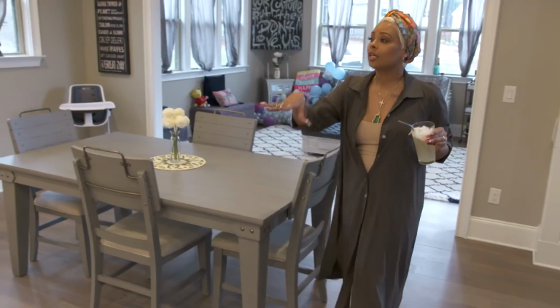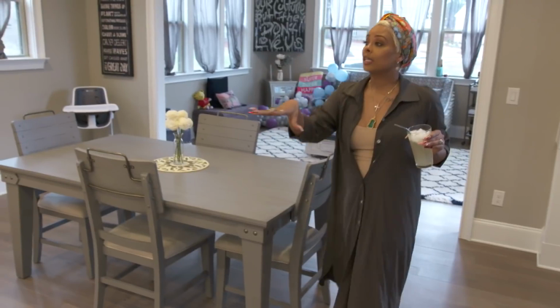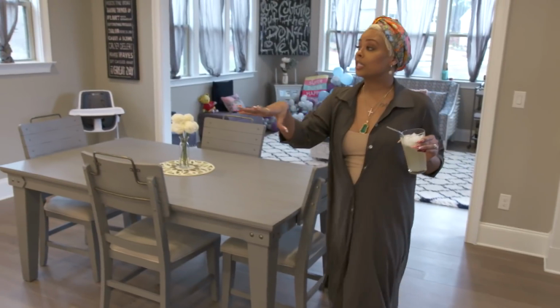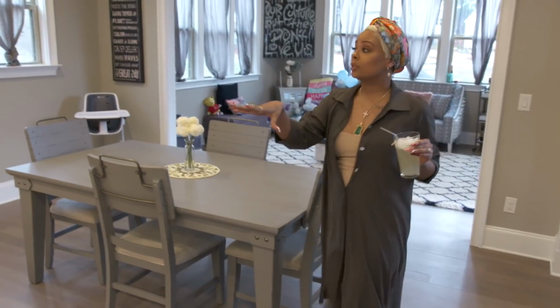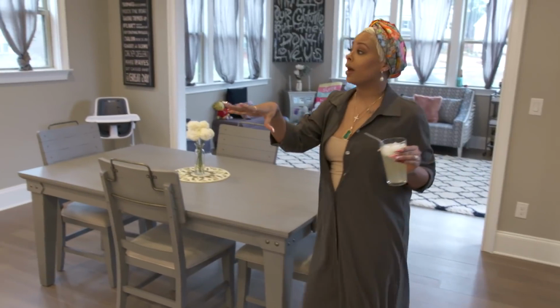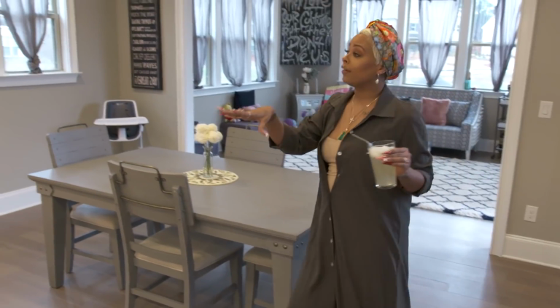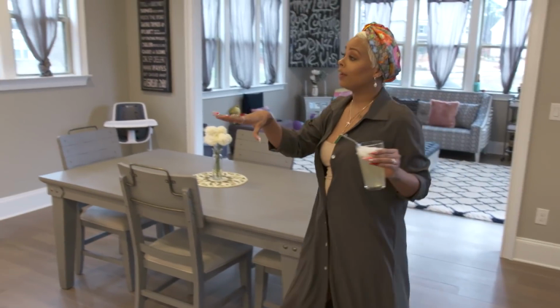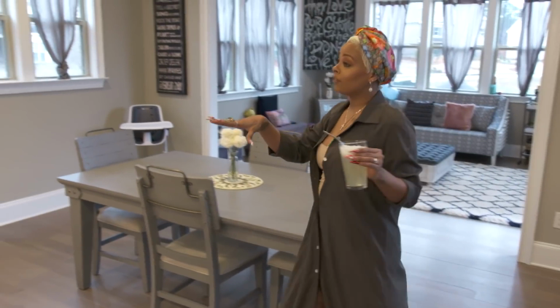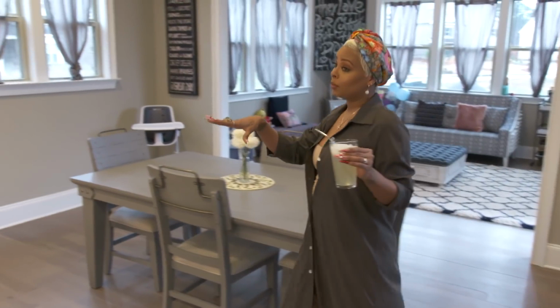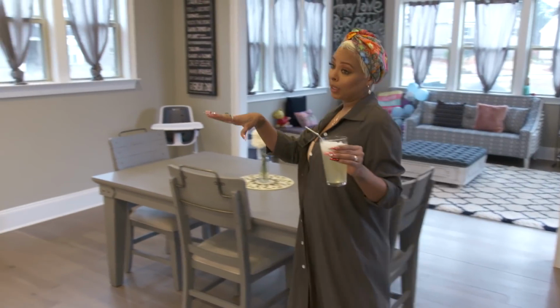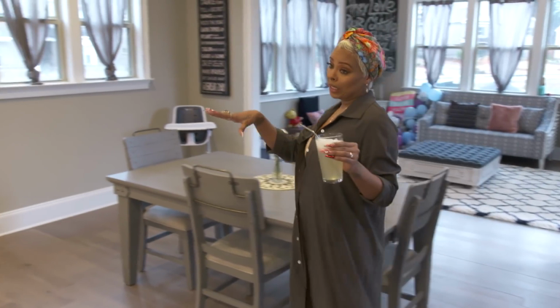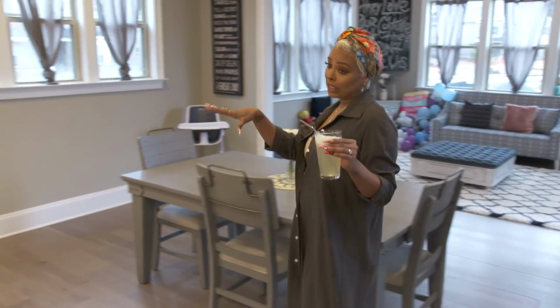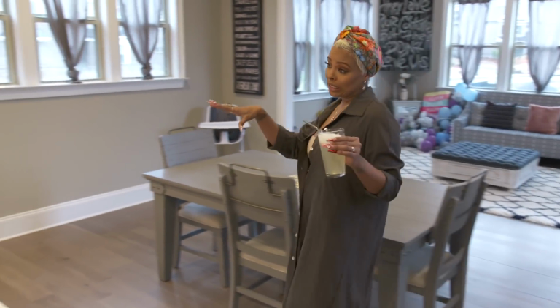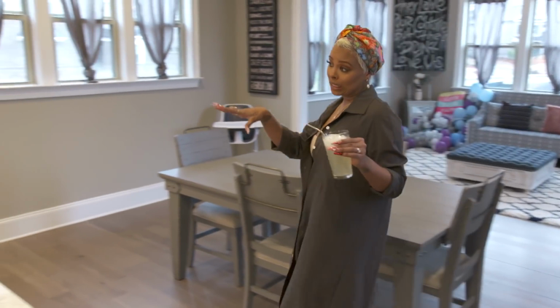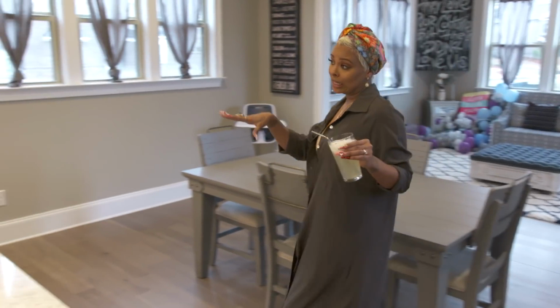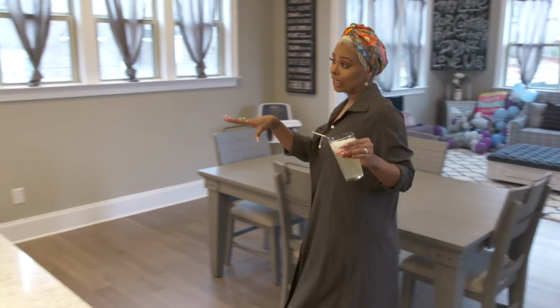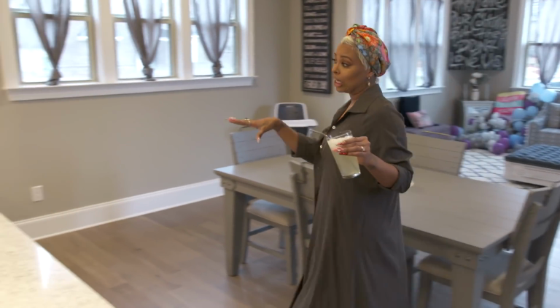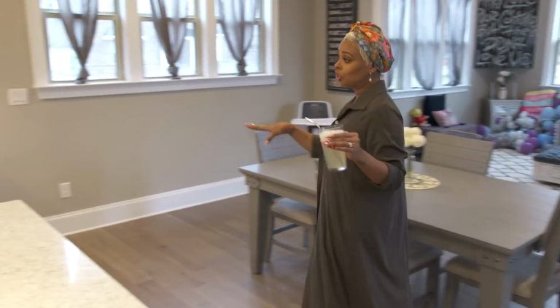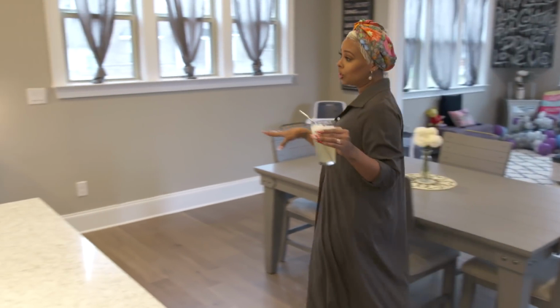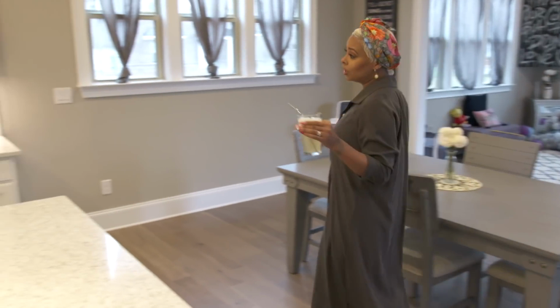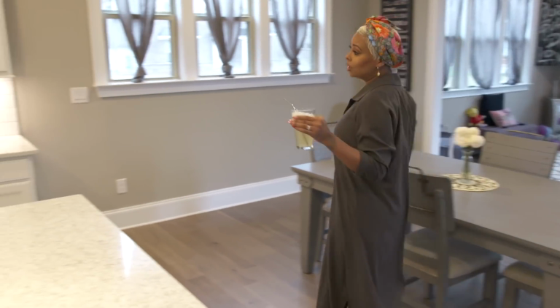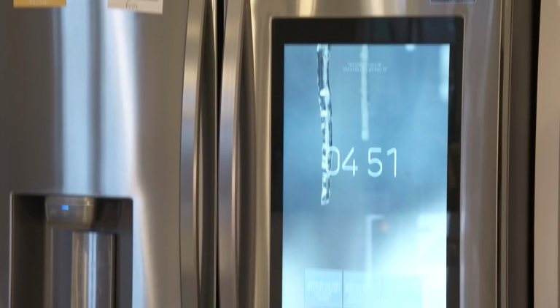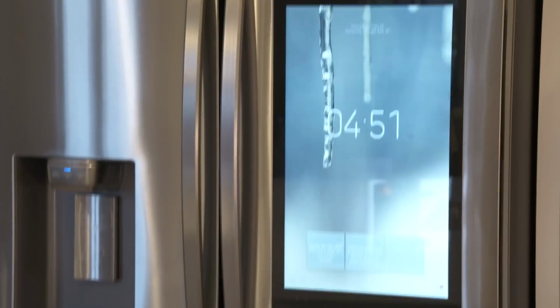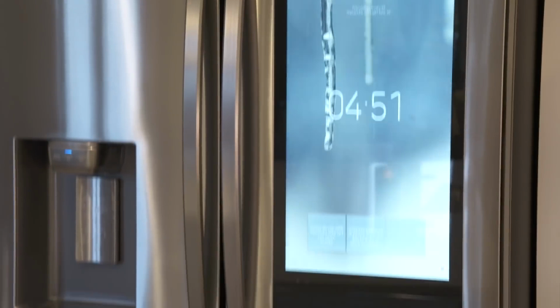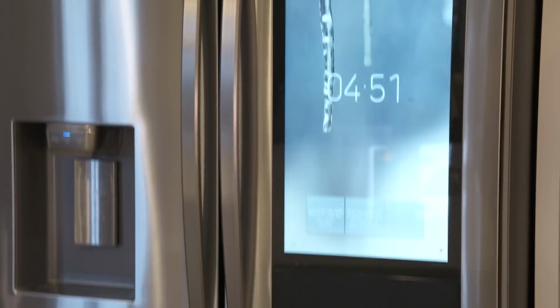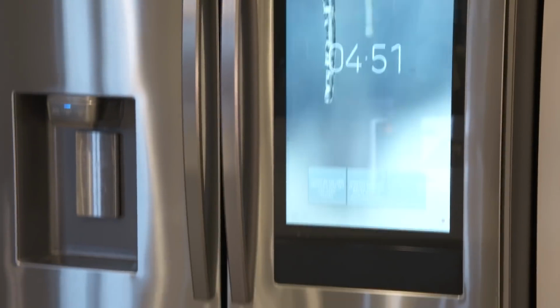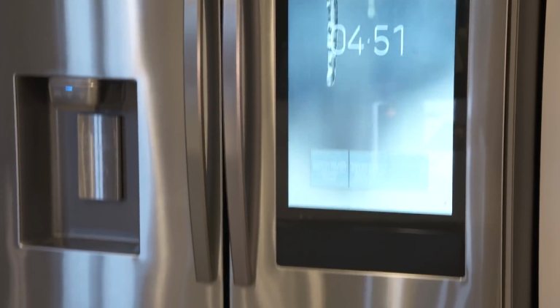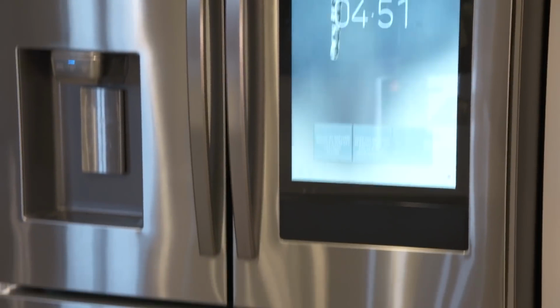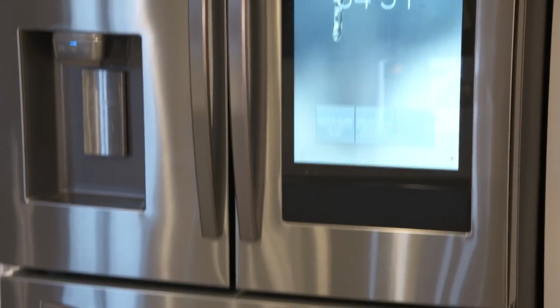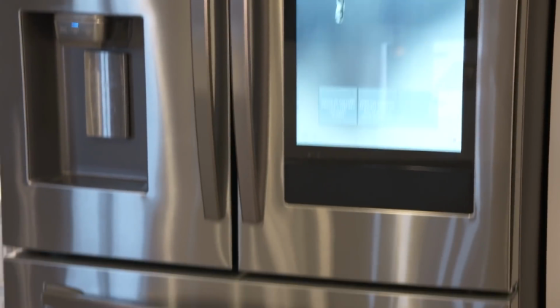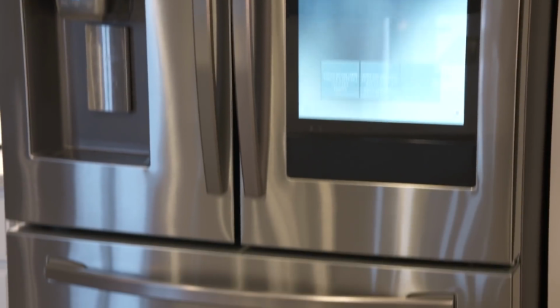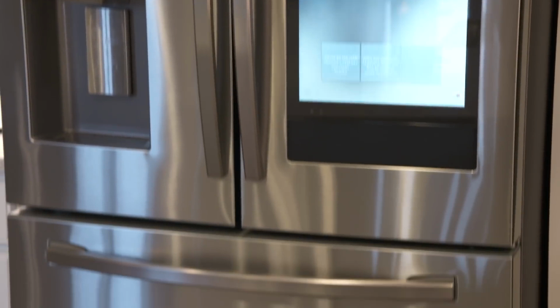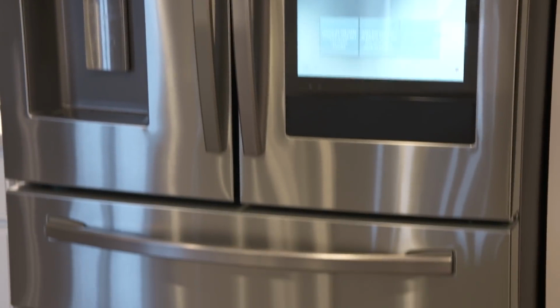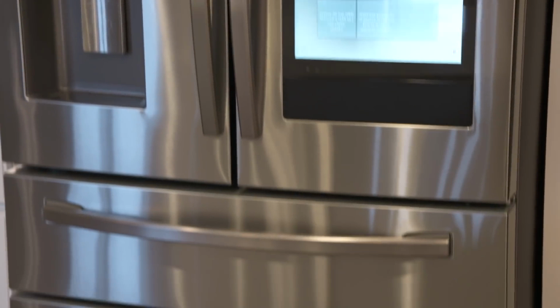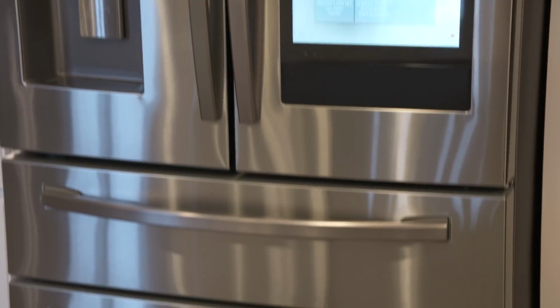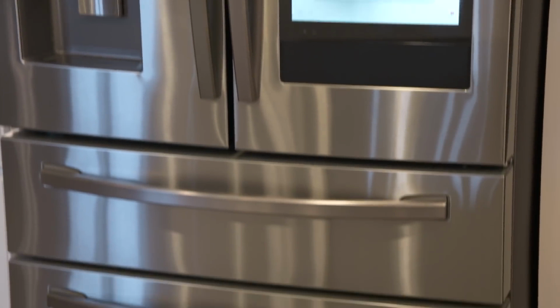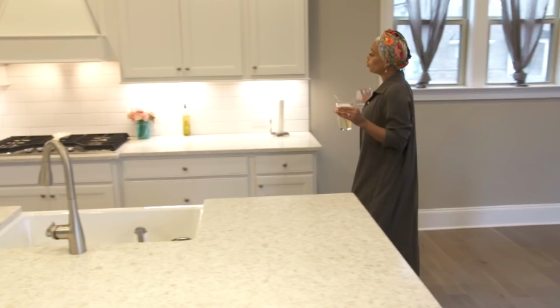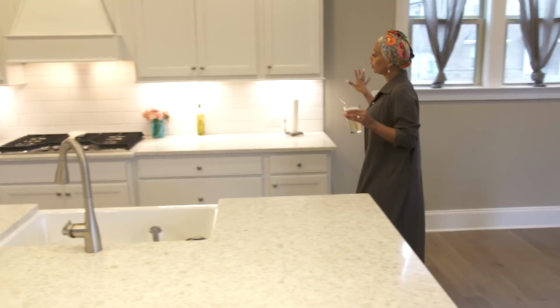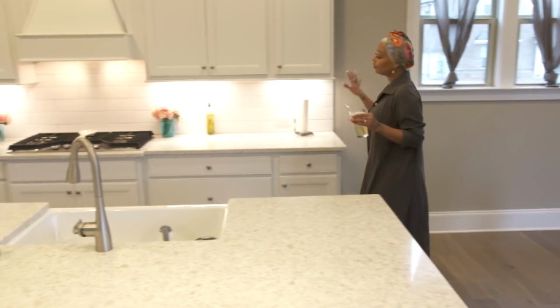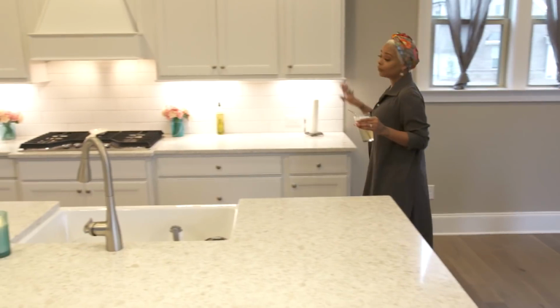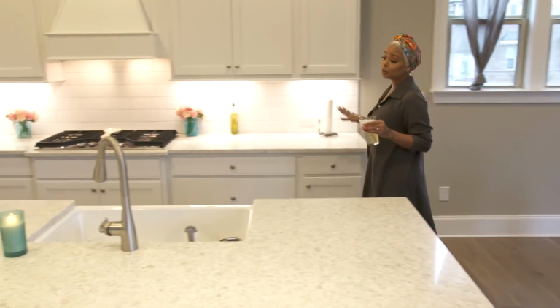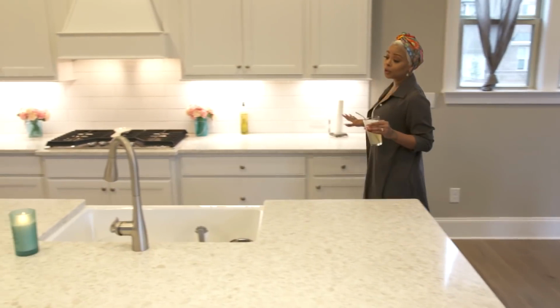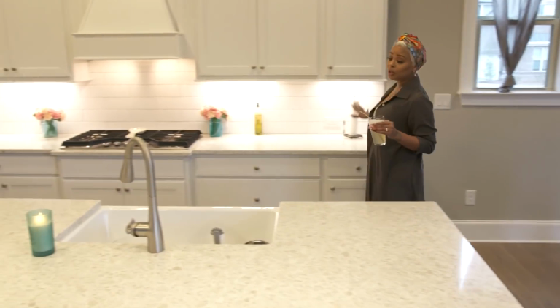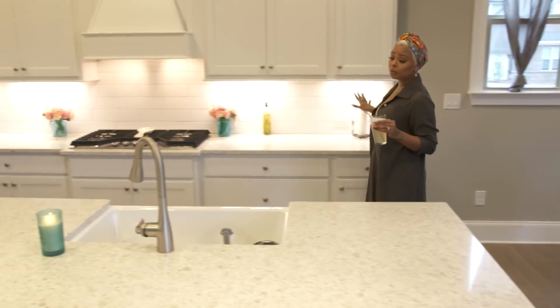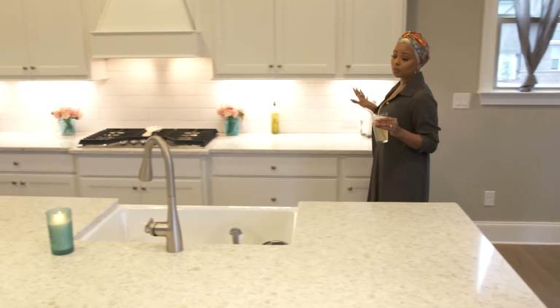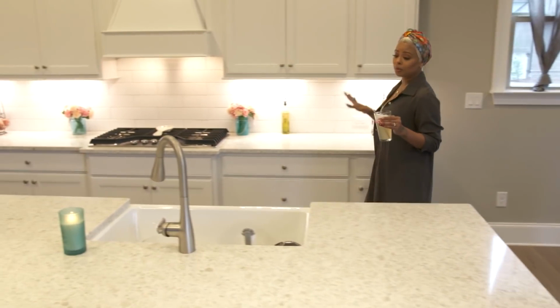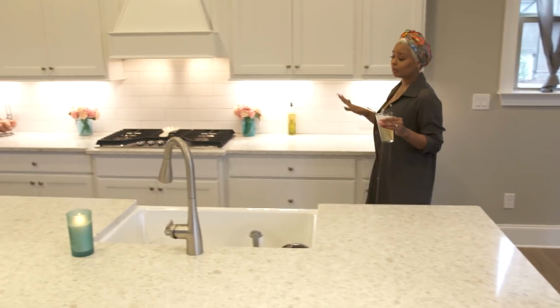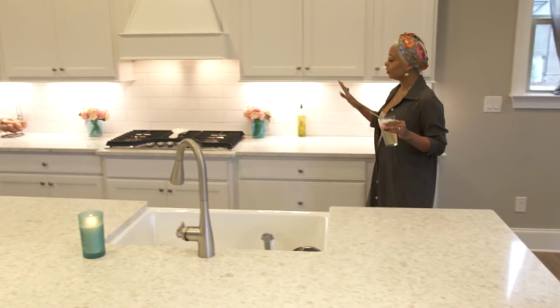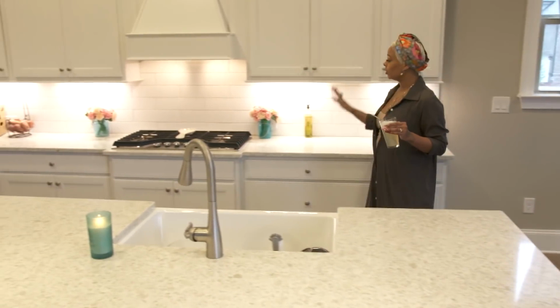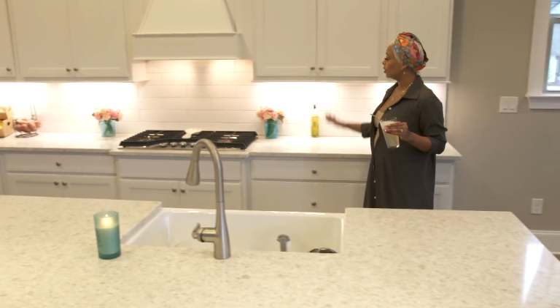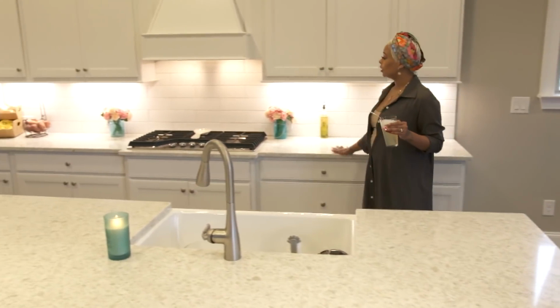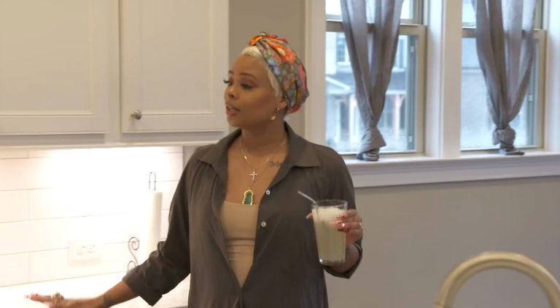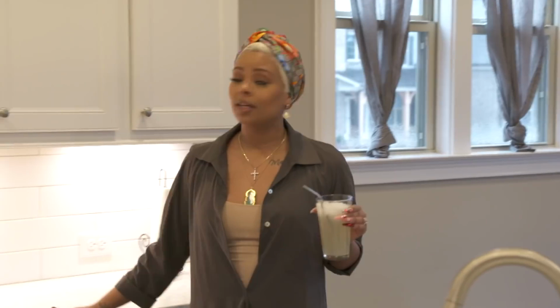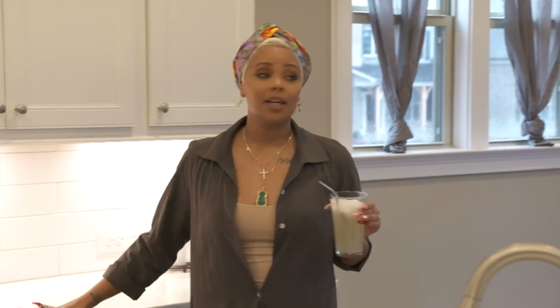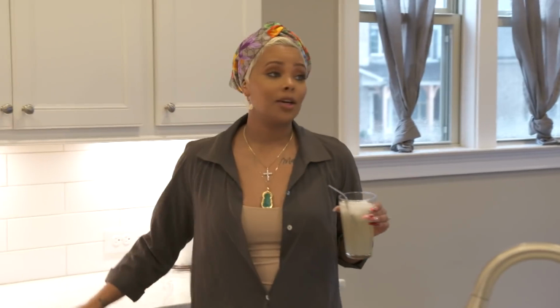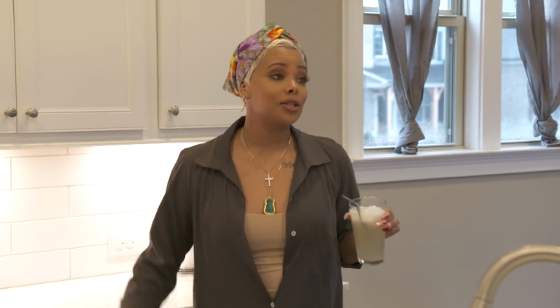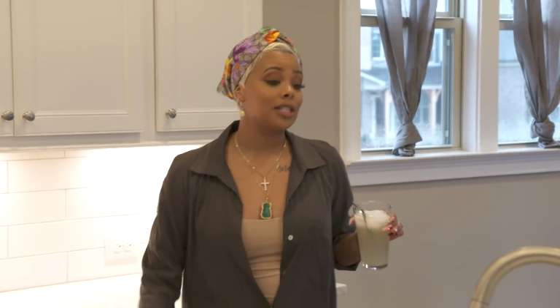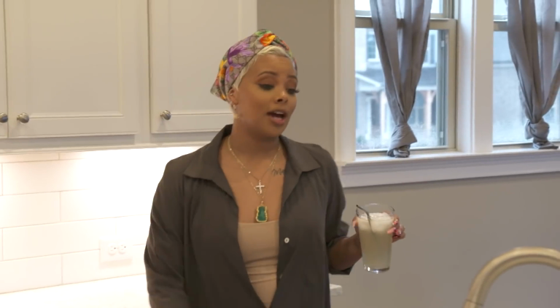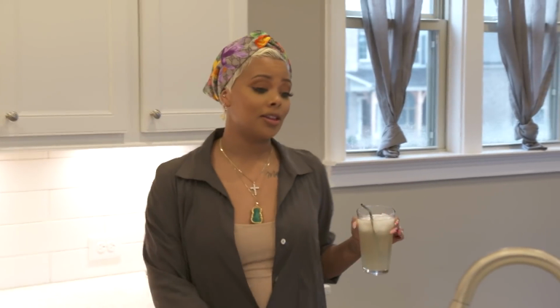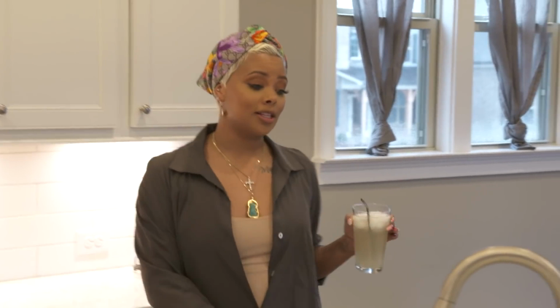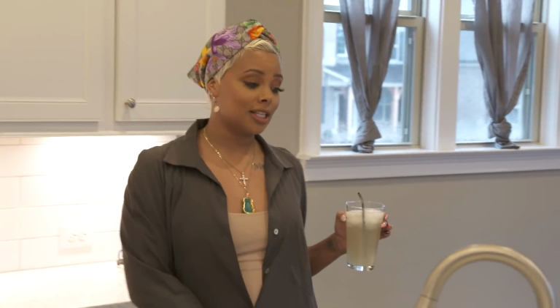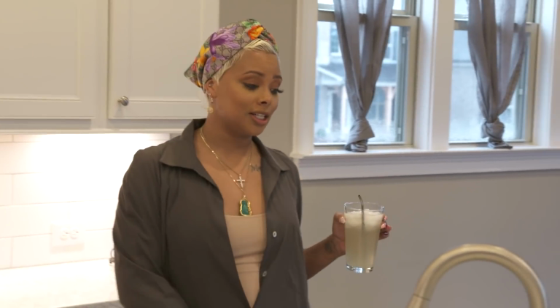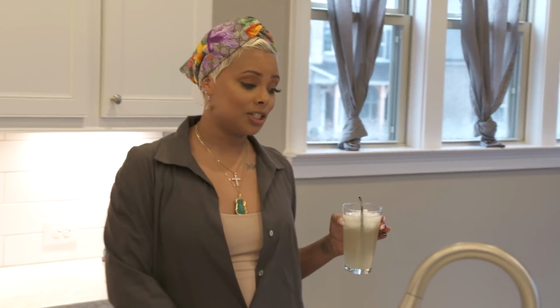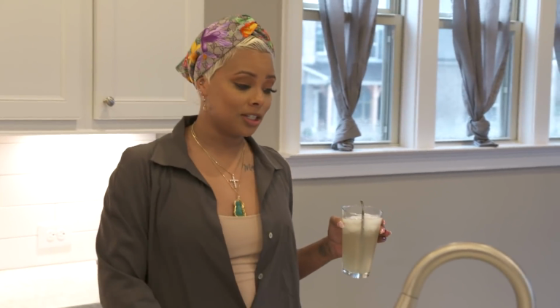This is my favorite place, the kitchen, where it all goes down. We'll let this white fool you — it goes down in this kitchen.